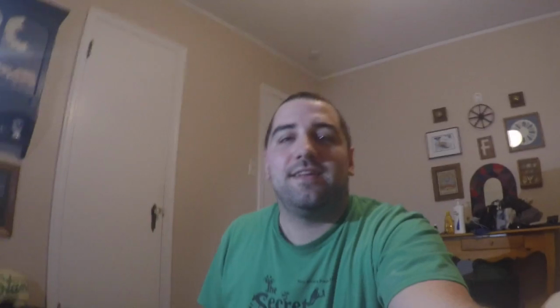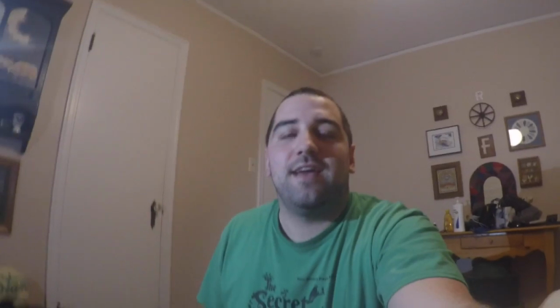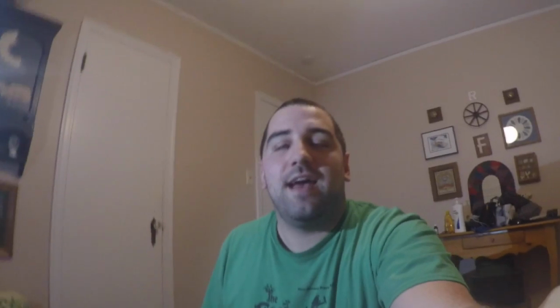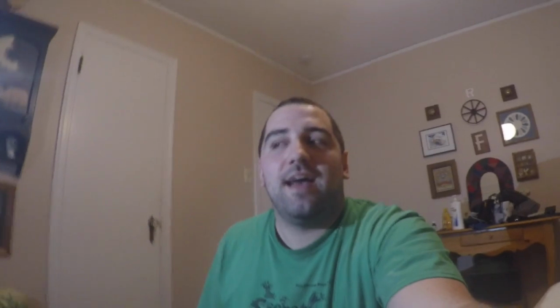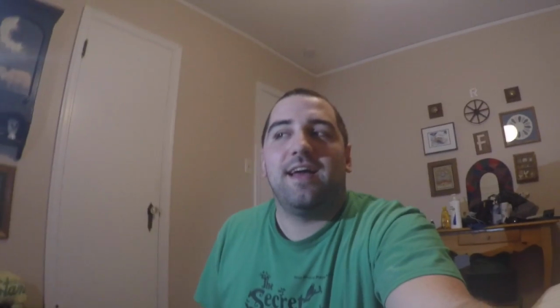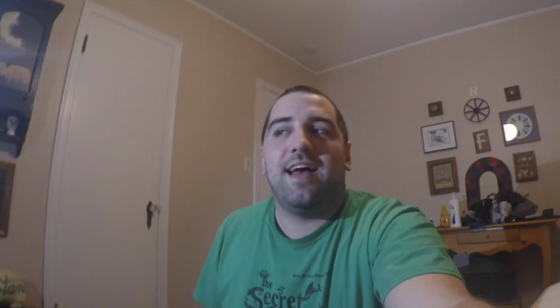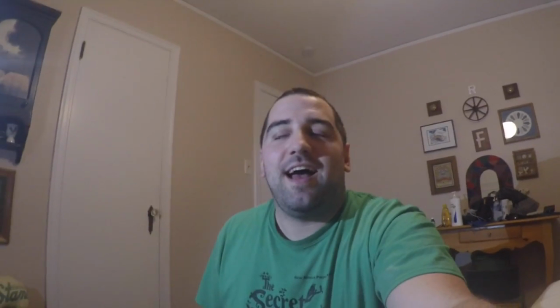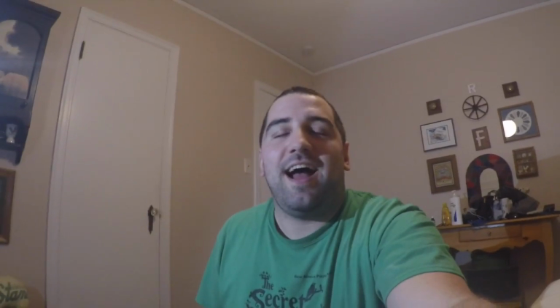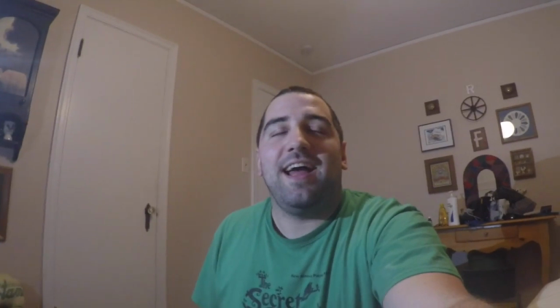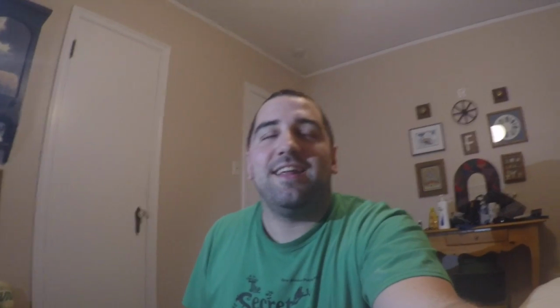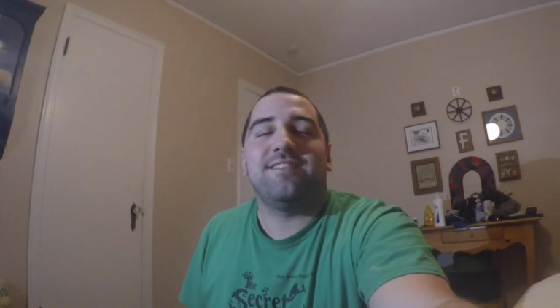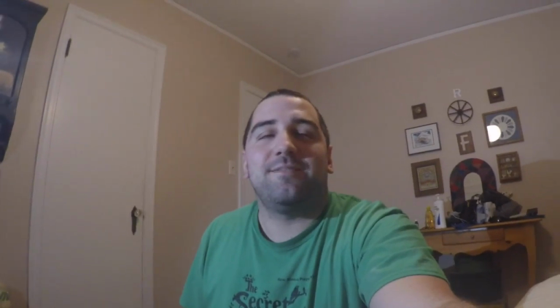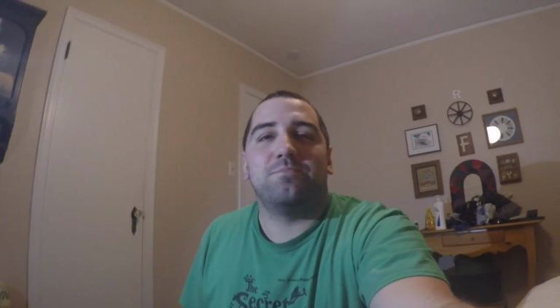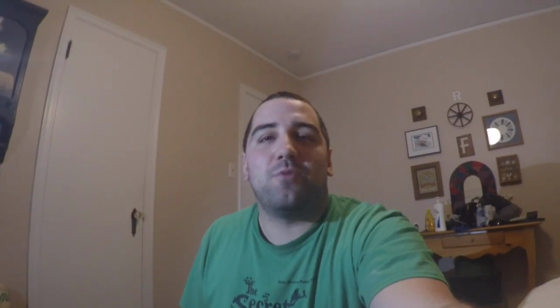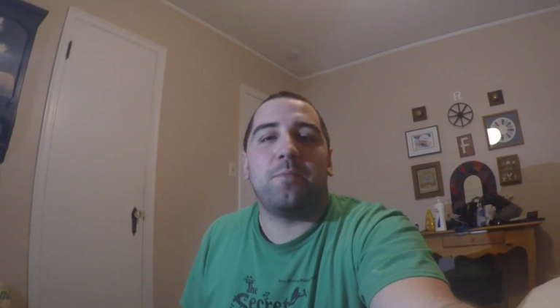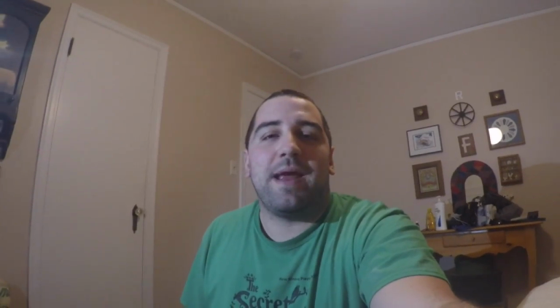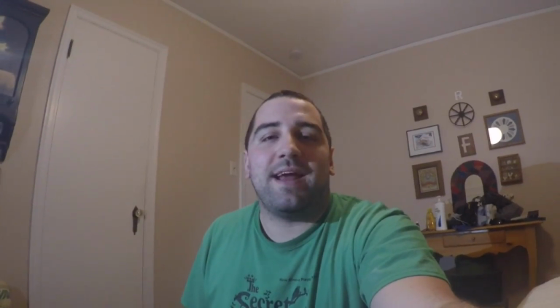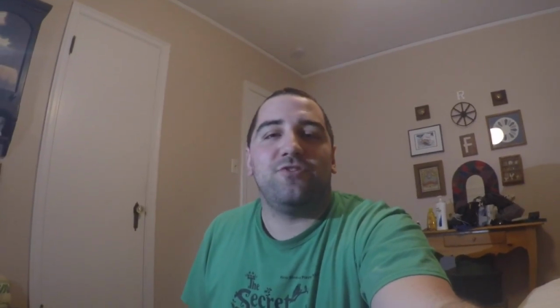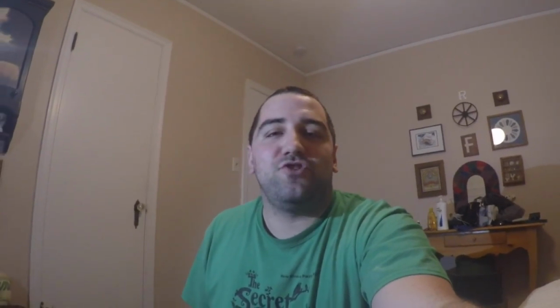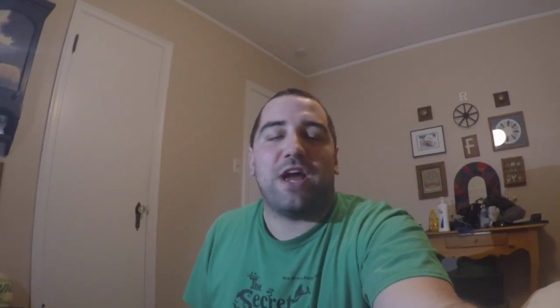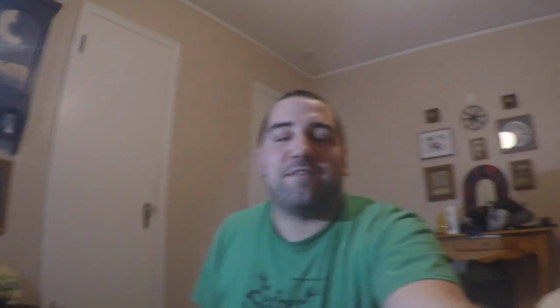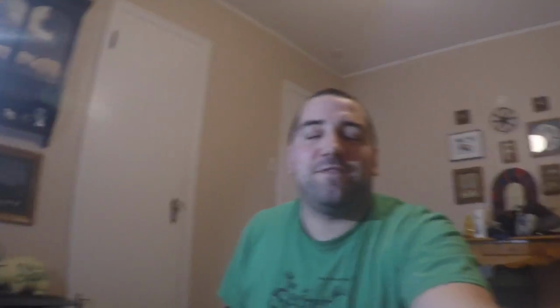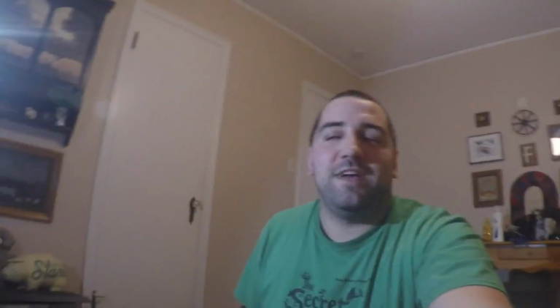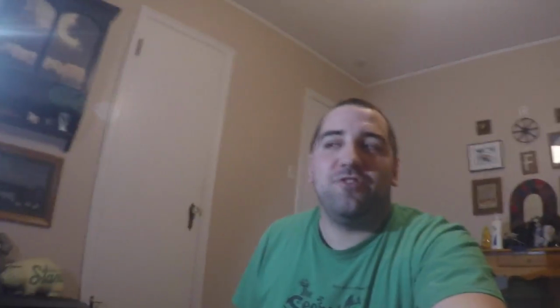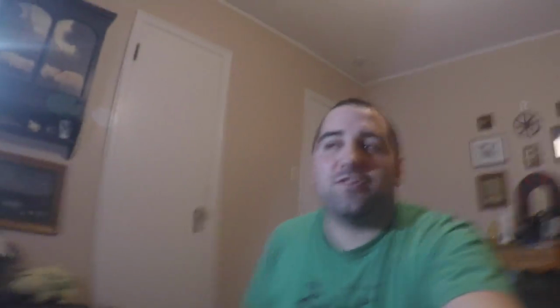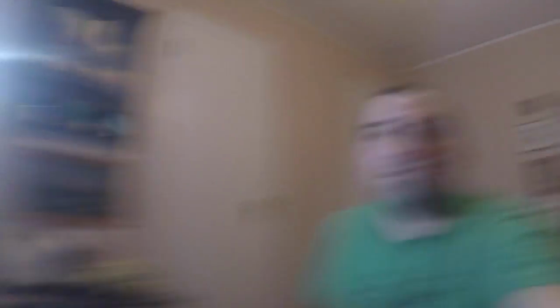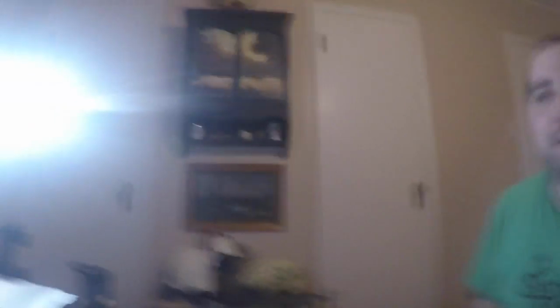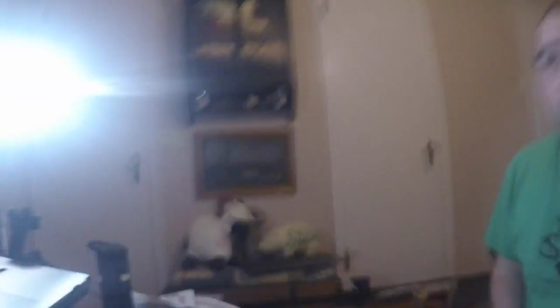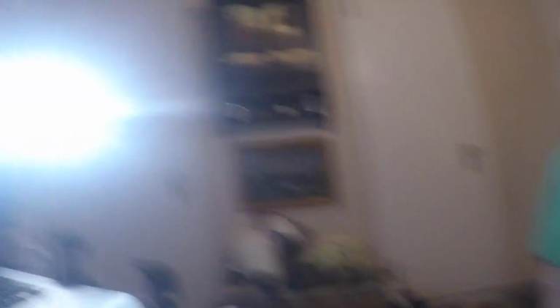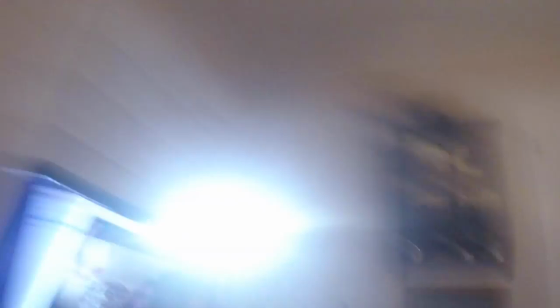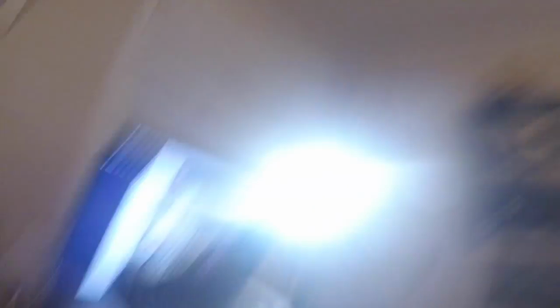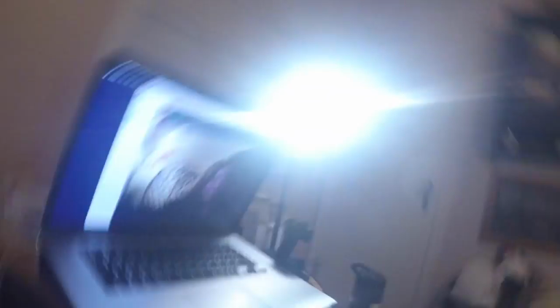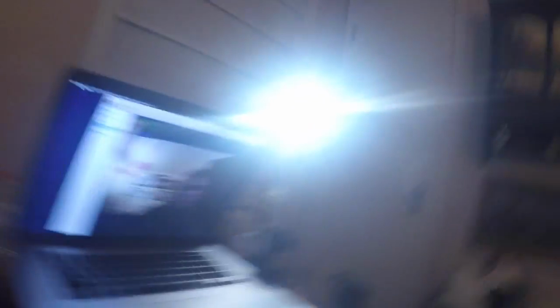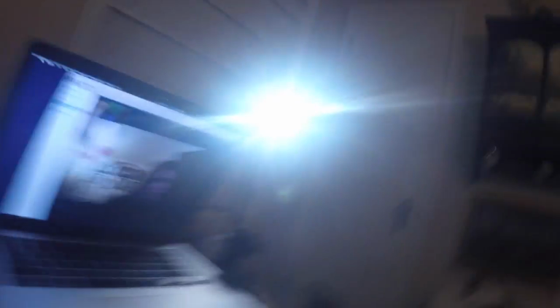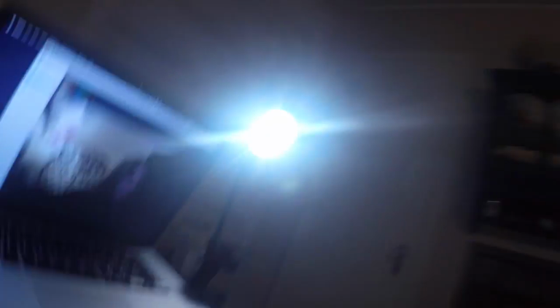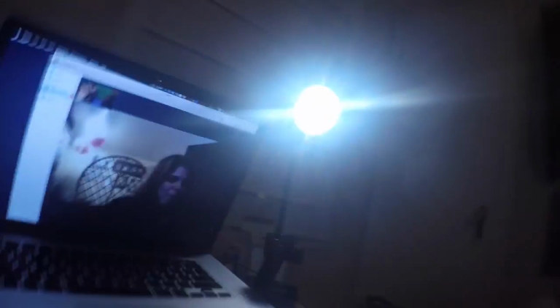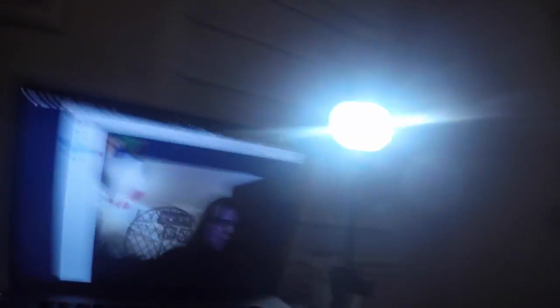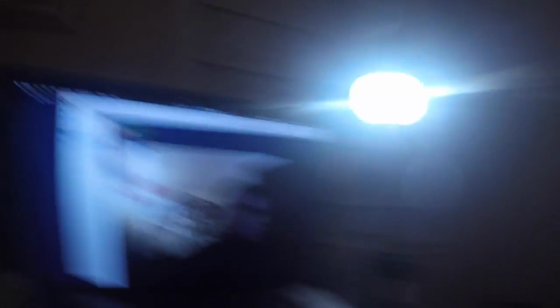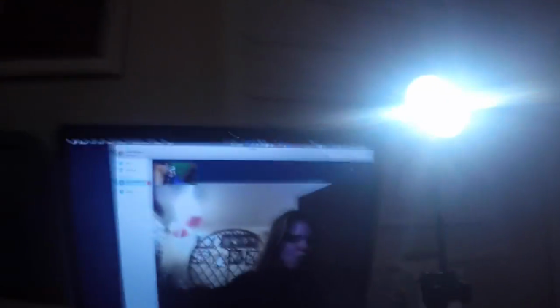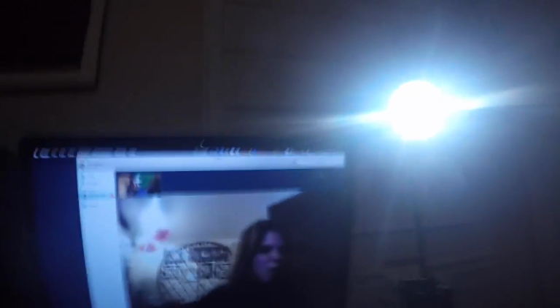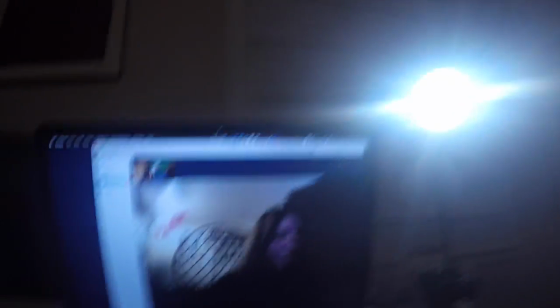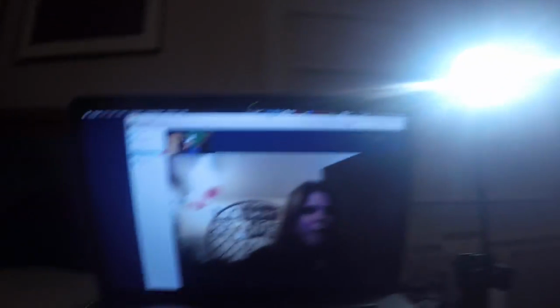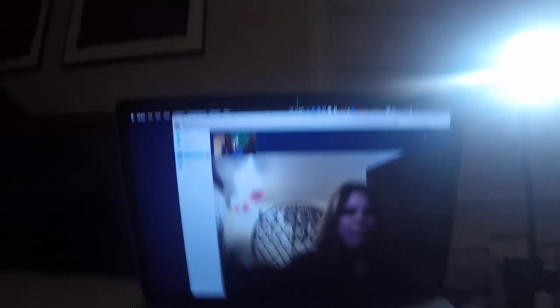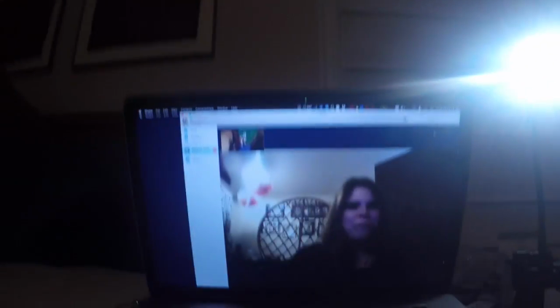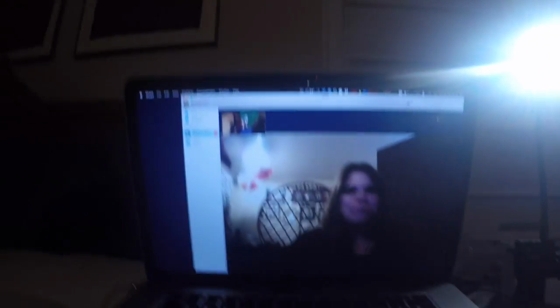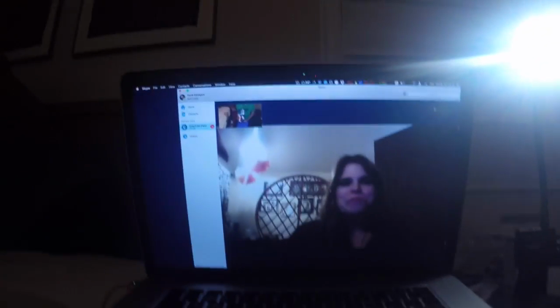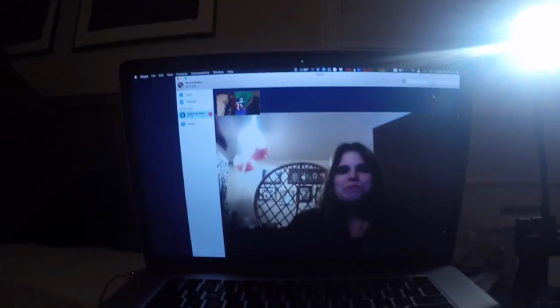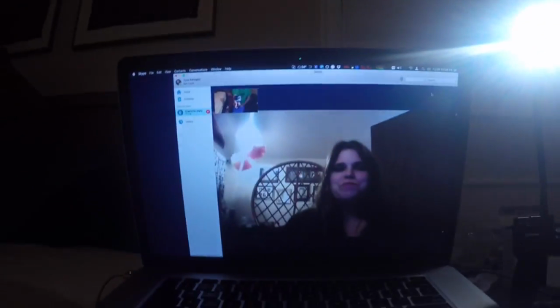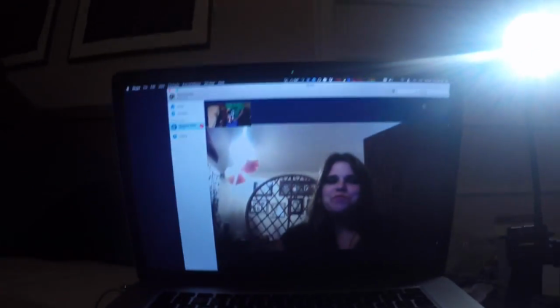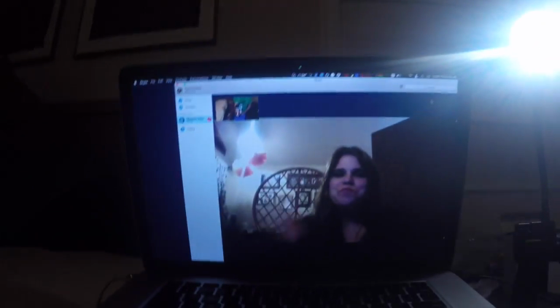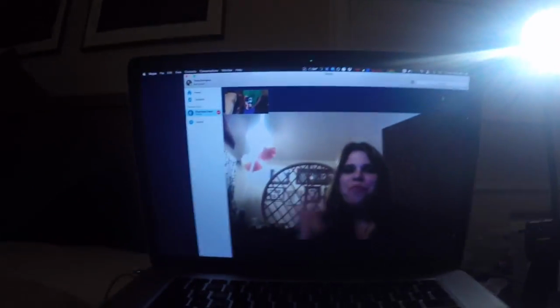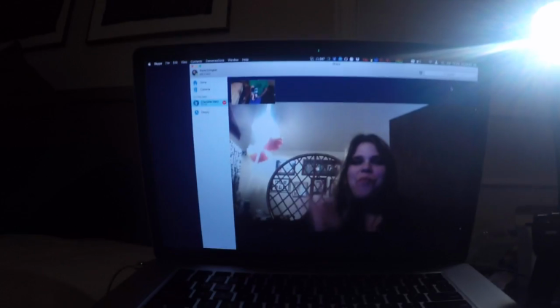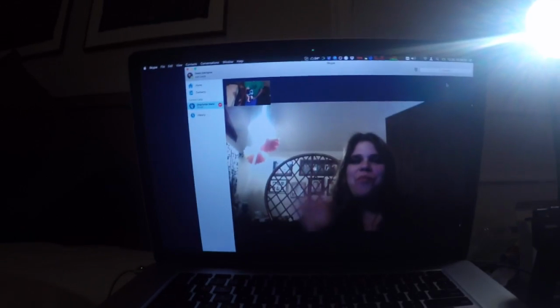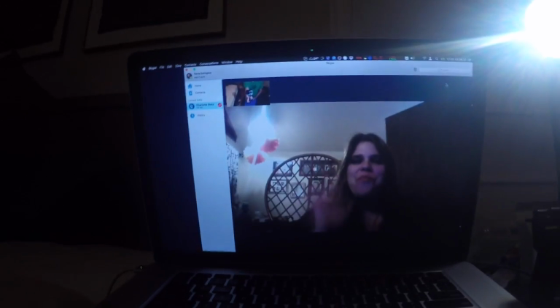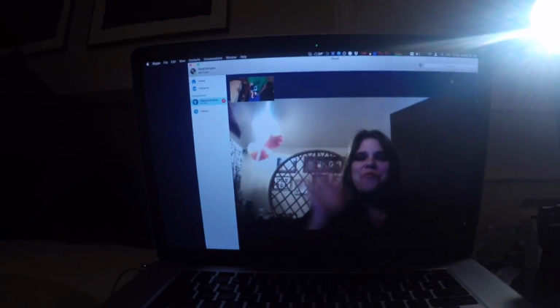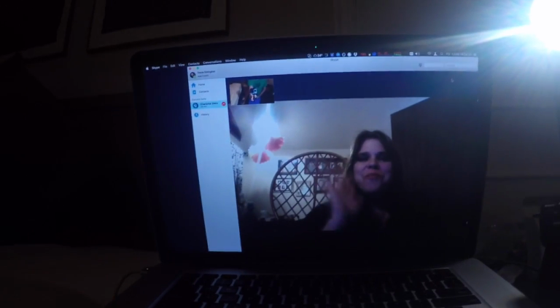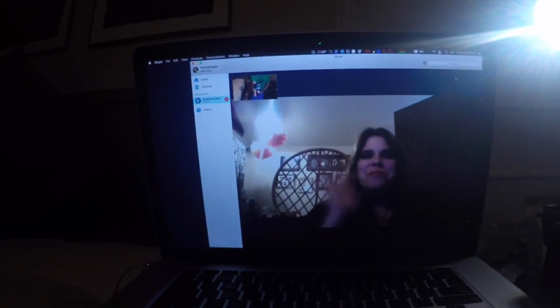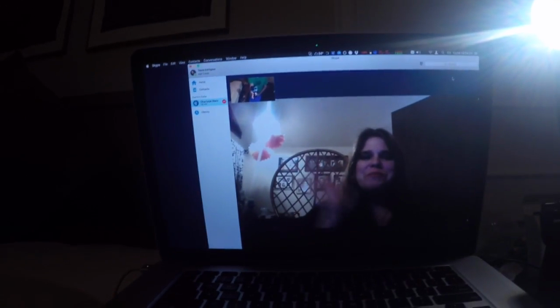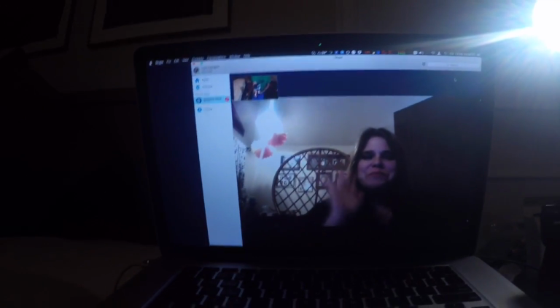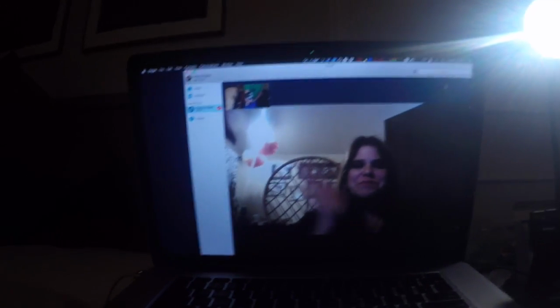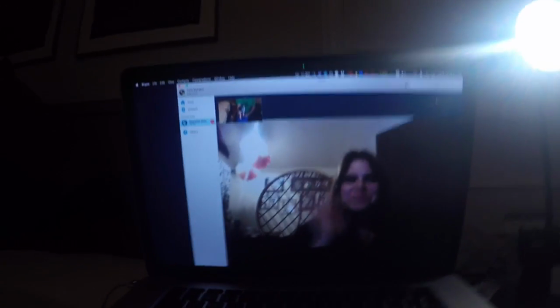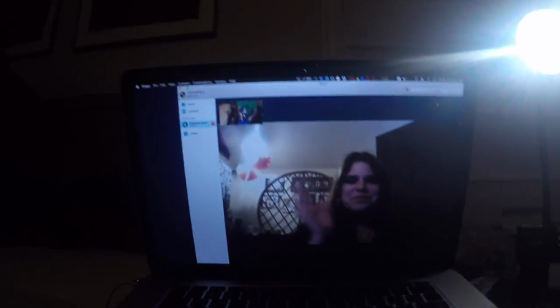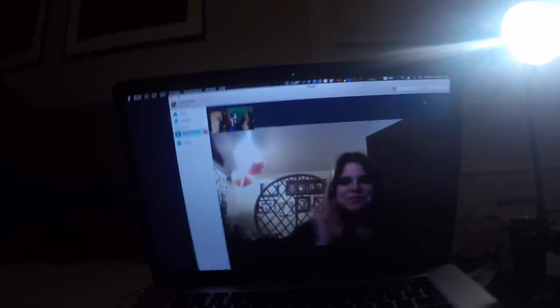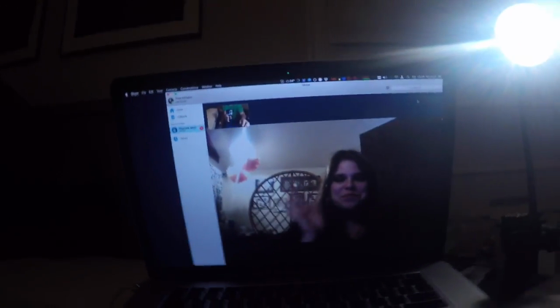Hi, it's Merman Chapfish. I'm here with Mermaid Charlotte. She's on Skype.